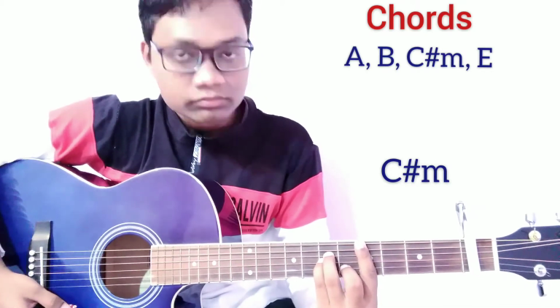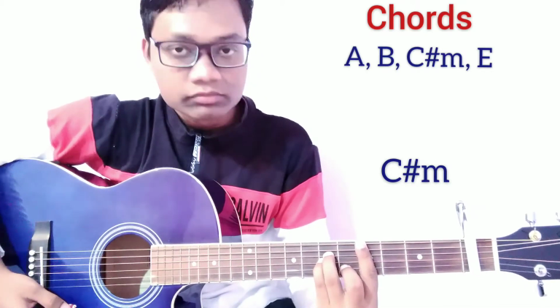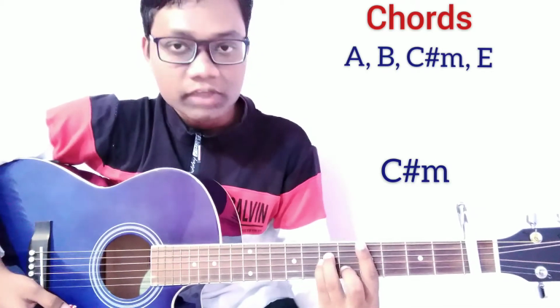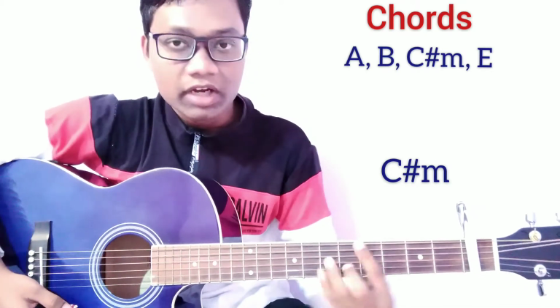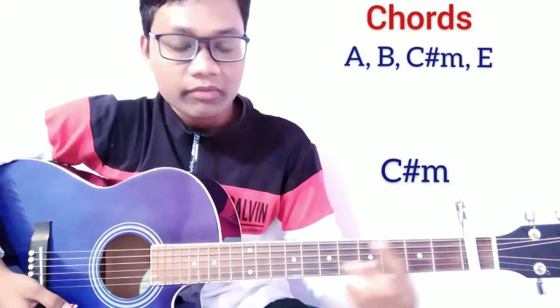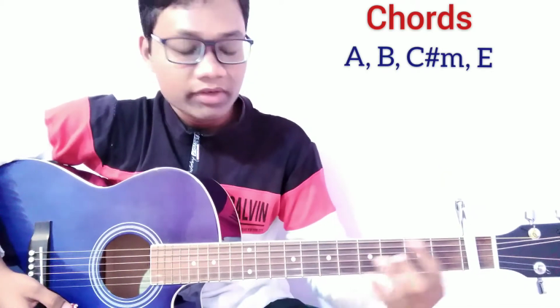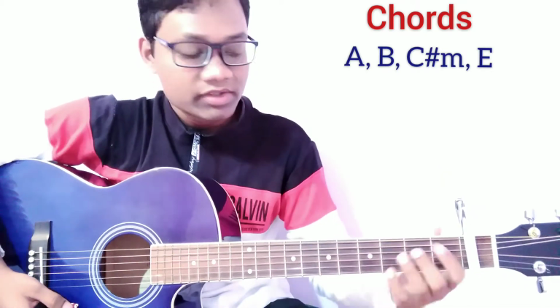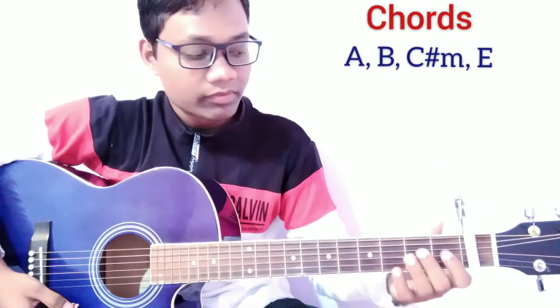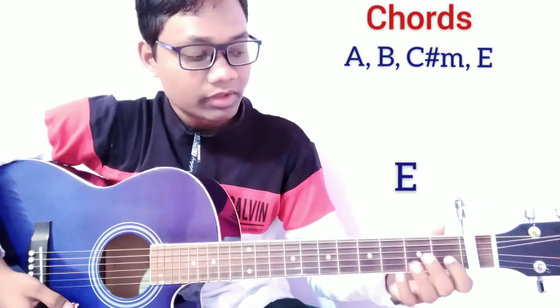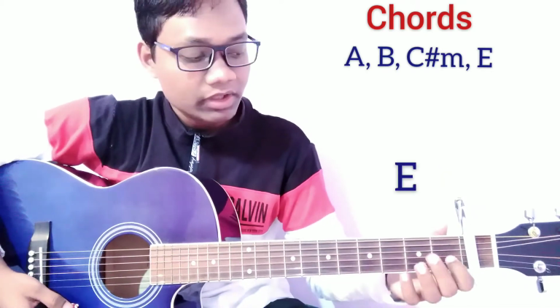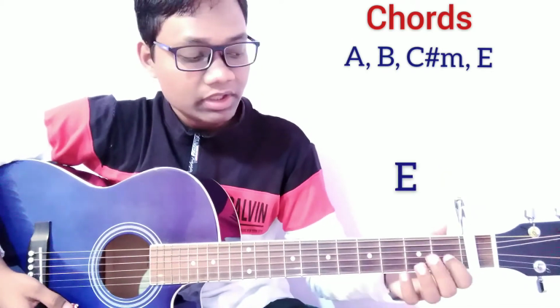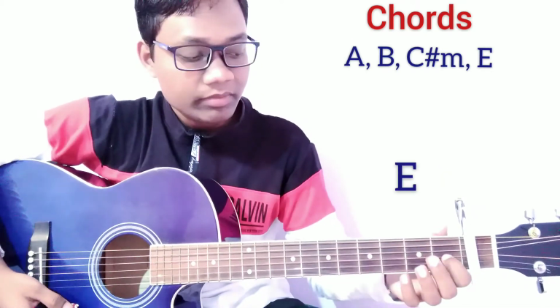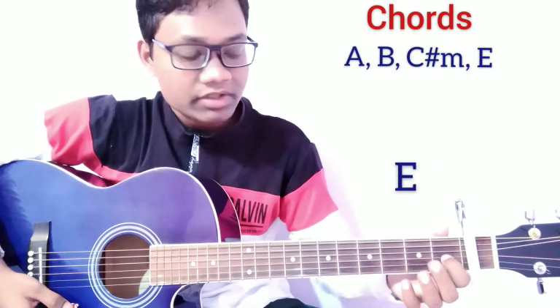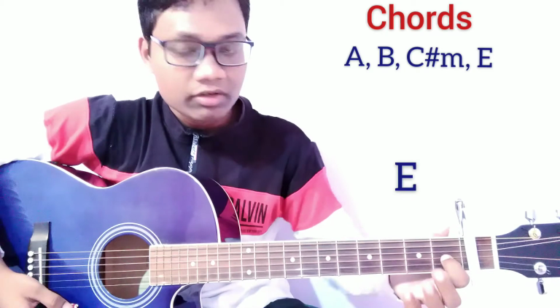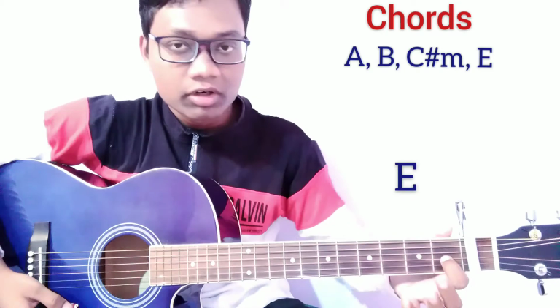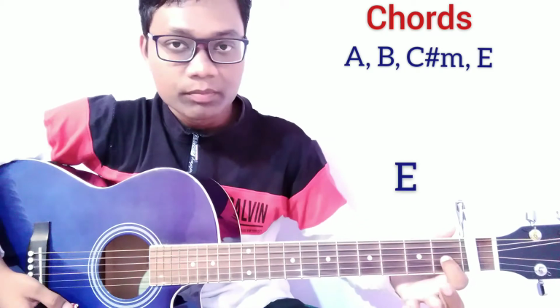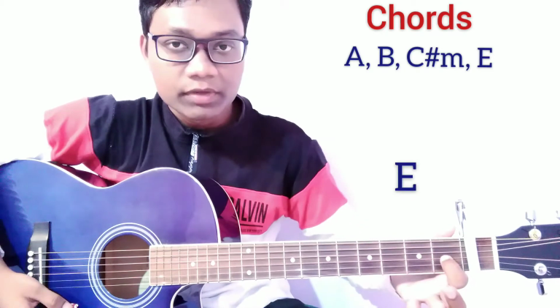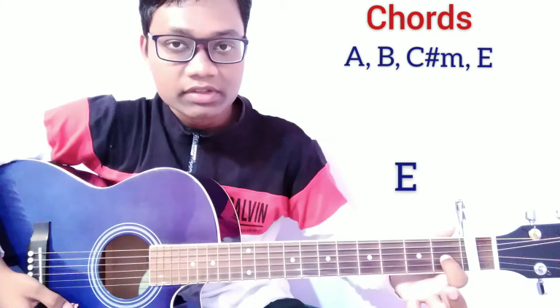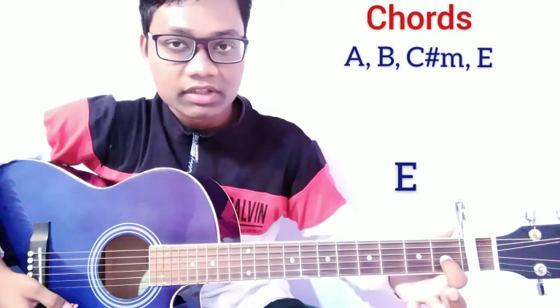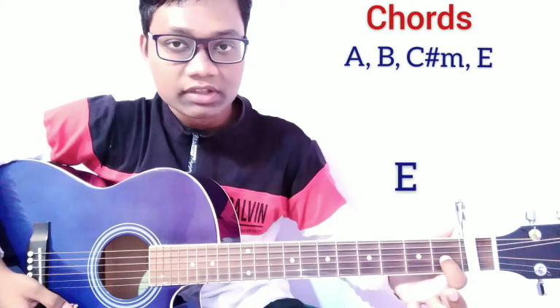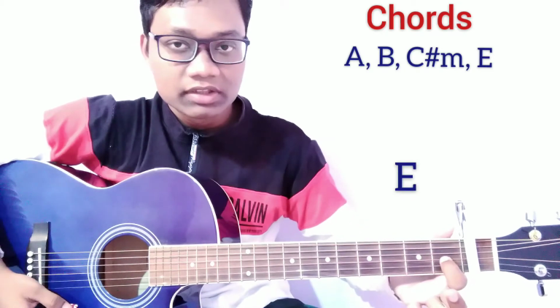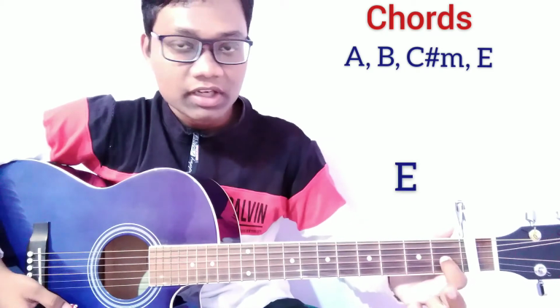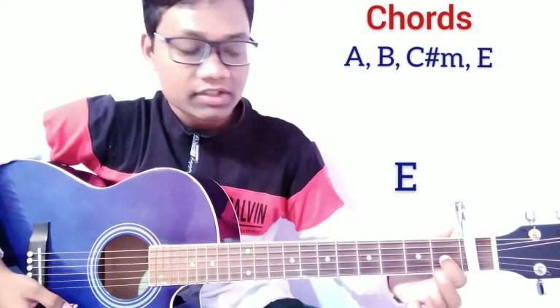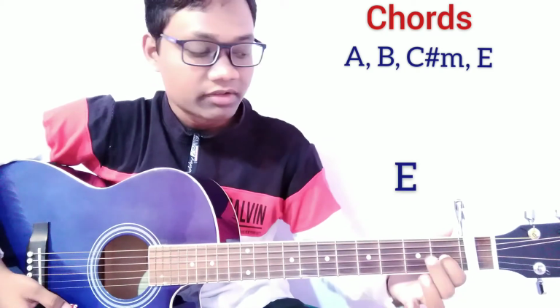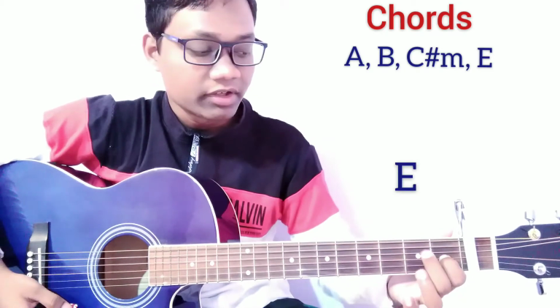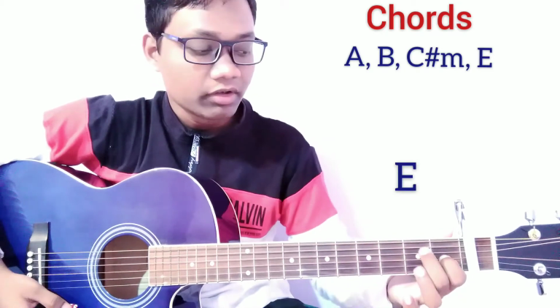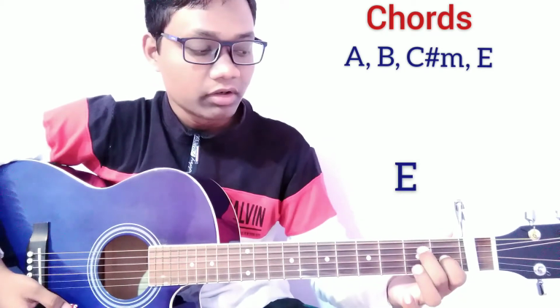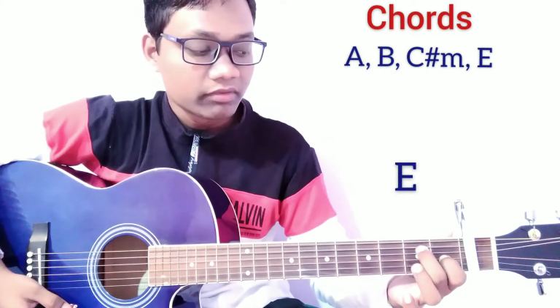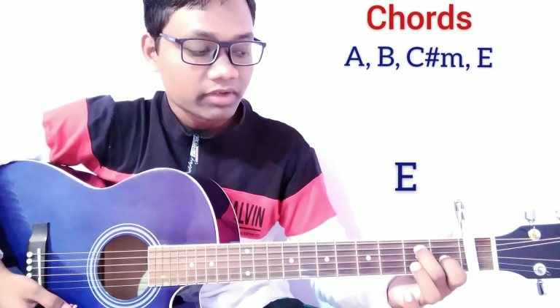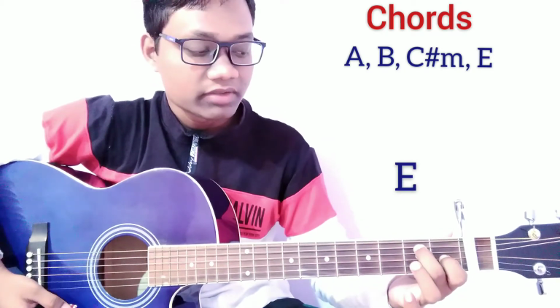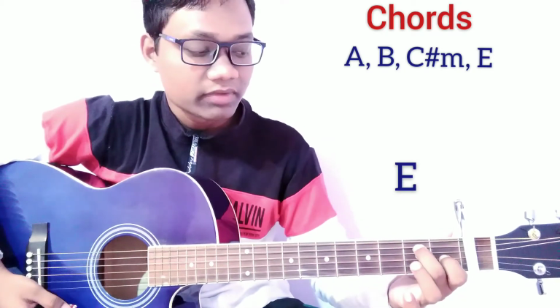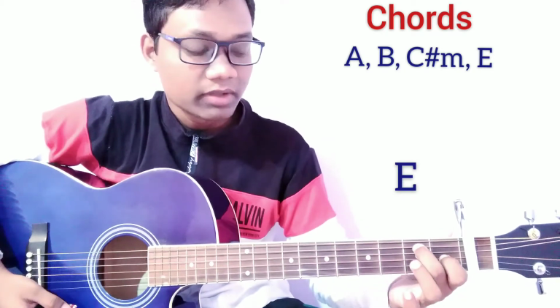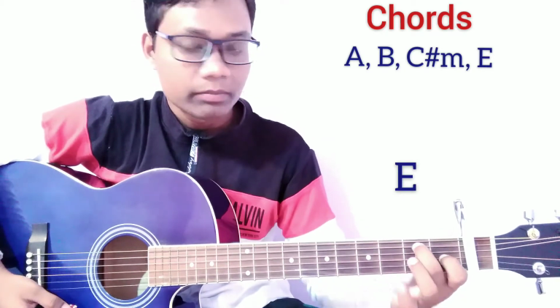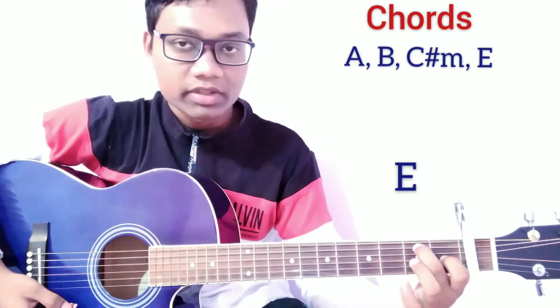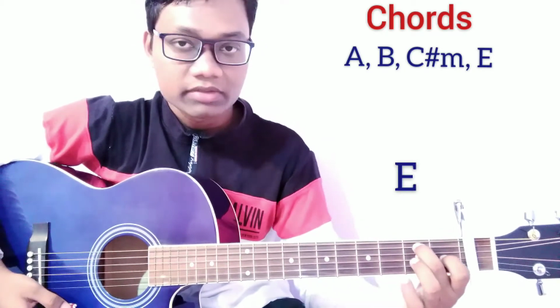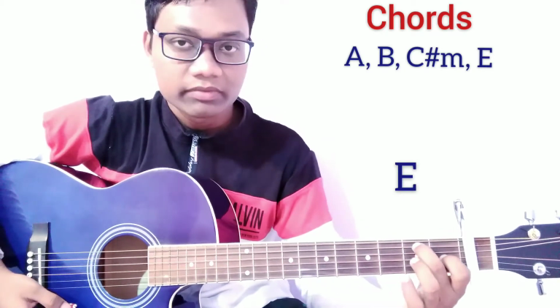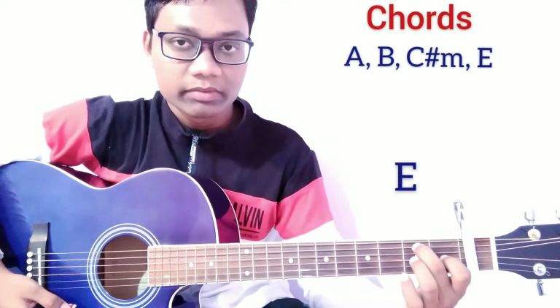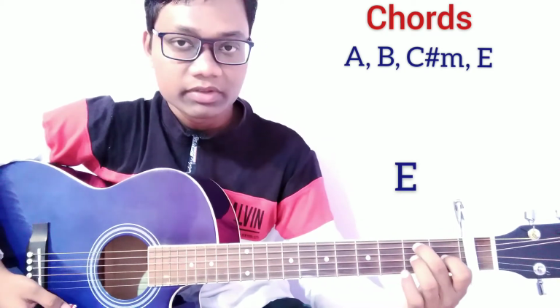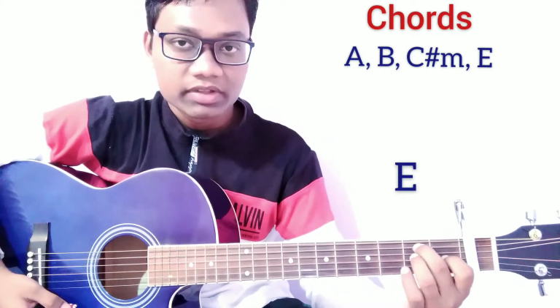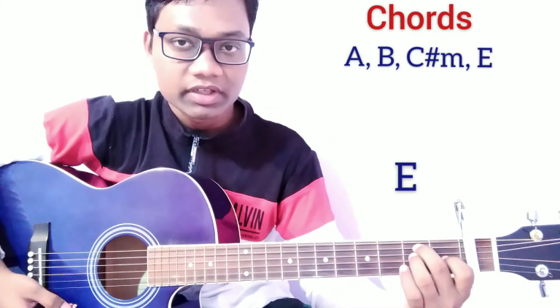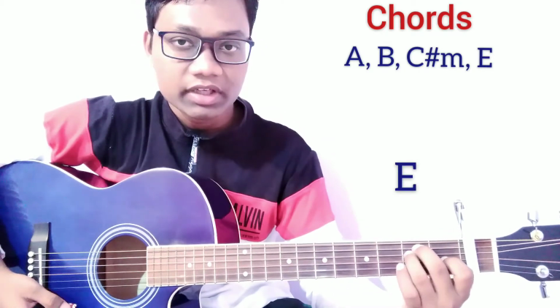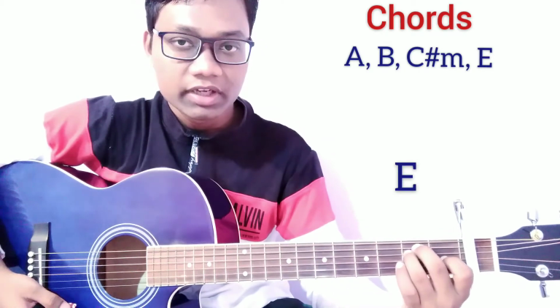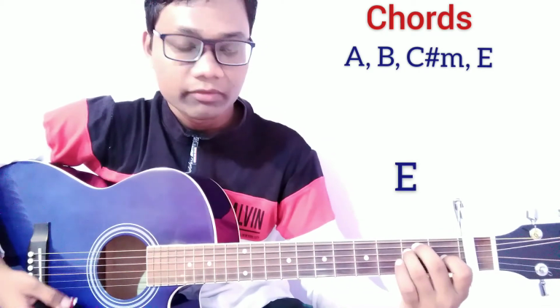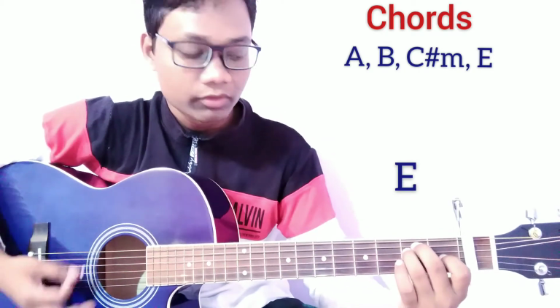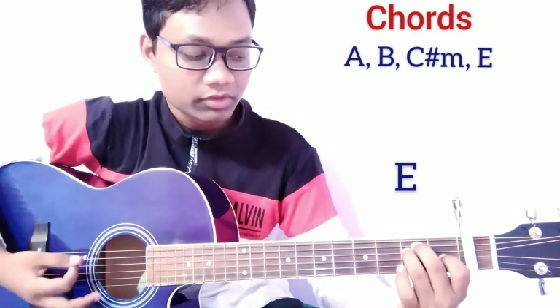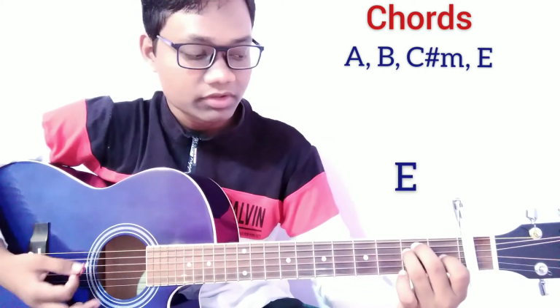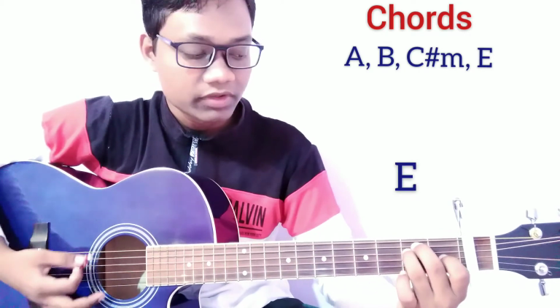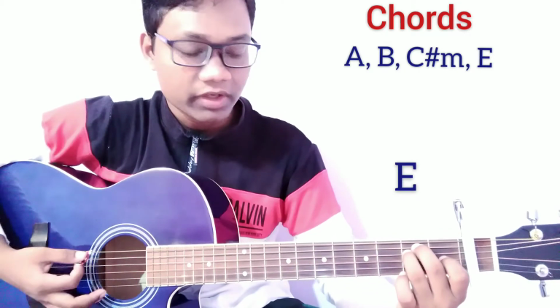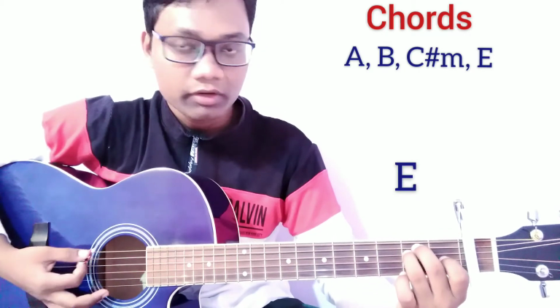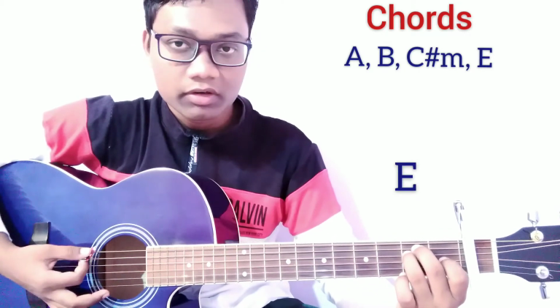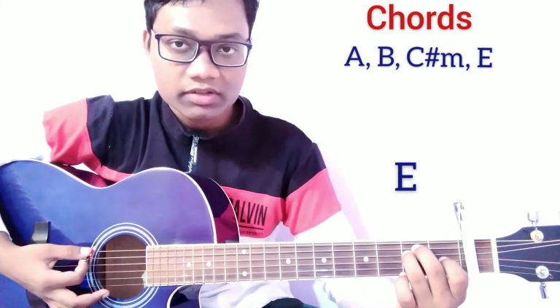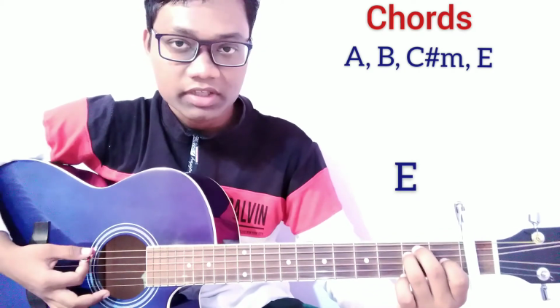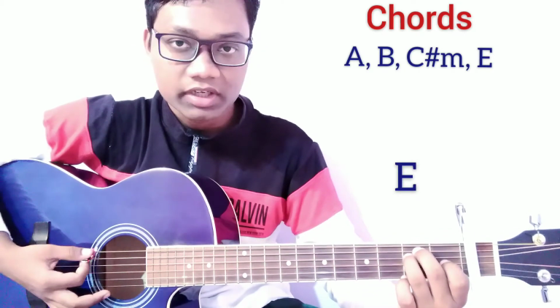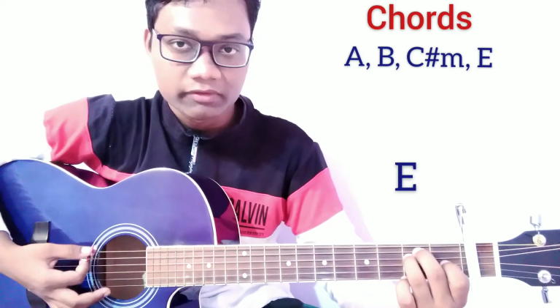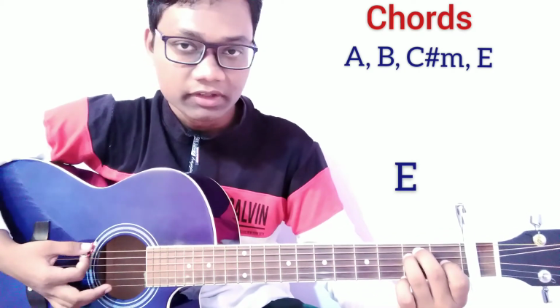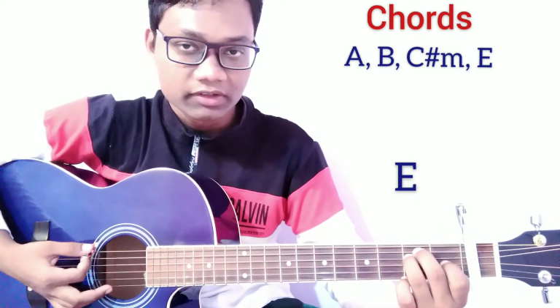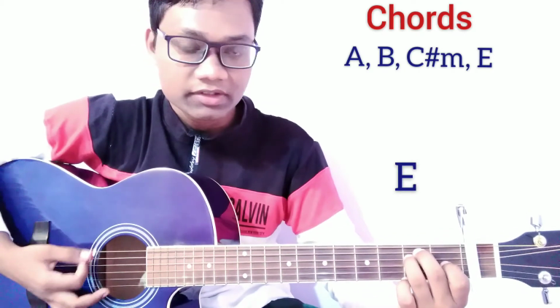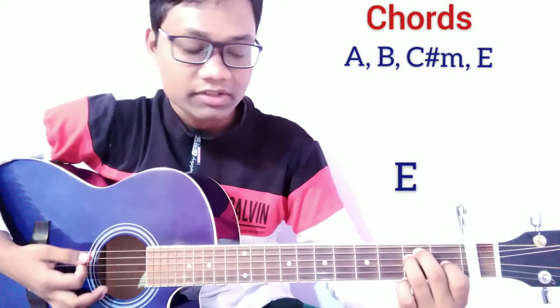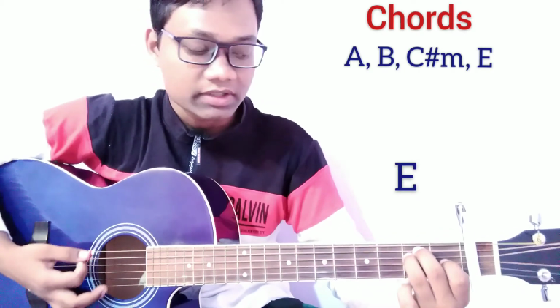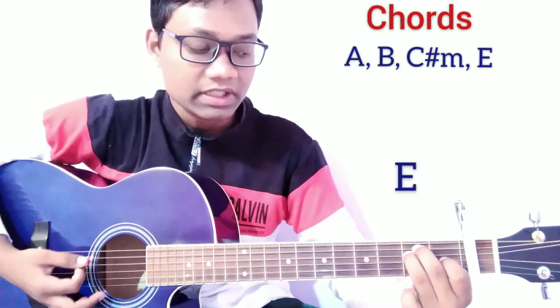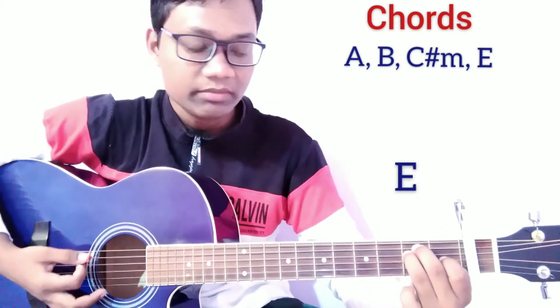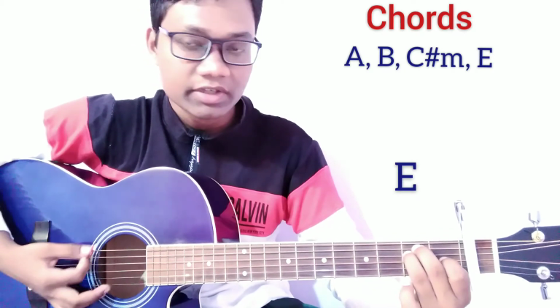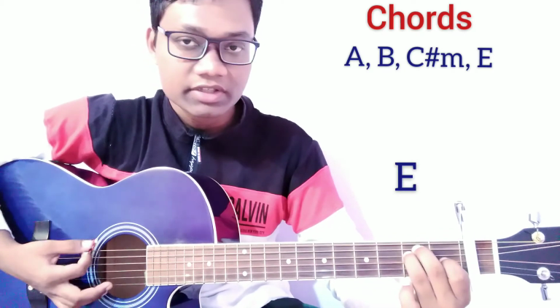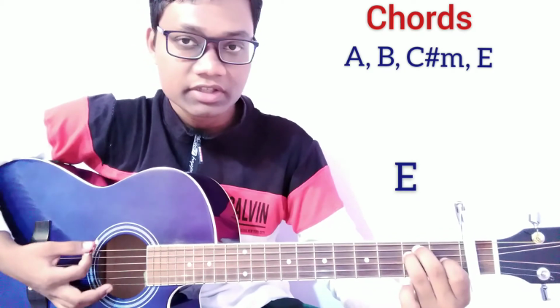For the E major chord, press the 3rd string on the 1st fret and the 5th string and 4th string on the 2nd fret. This is E major.